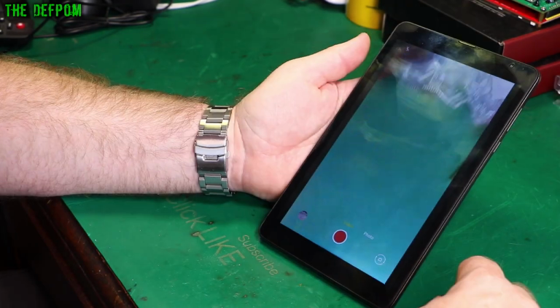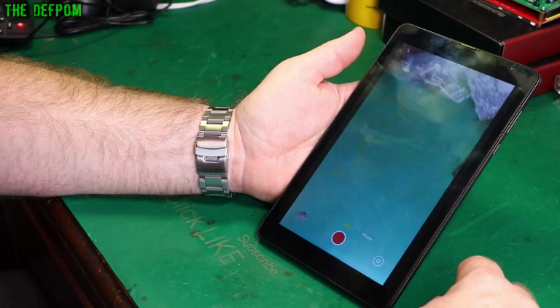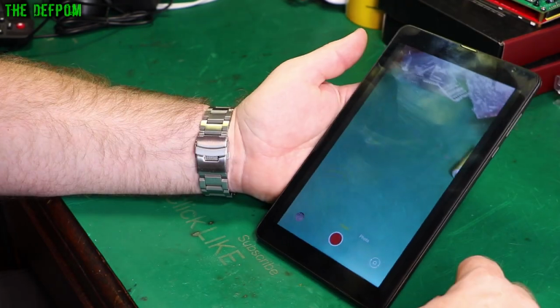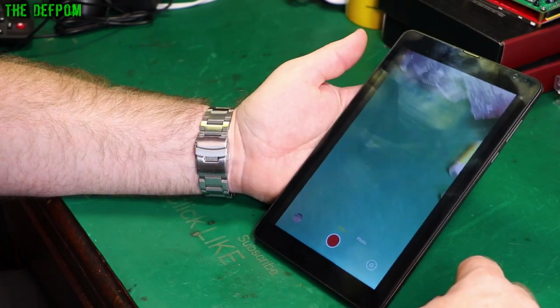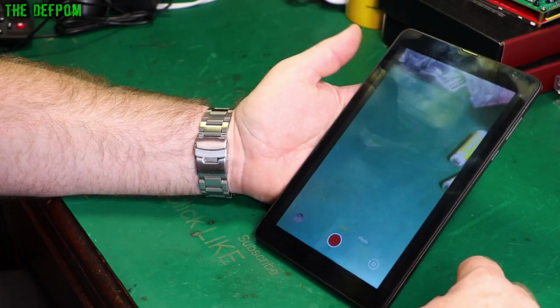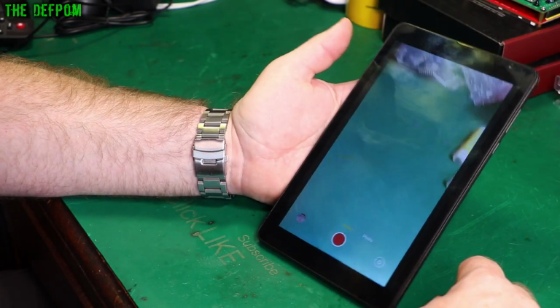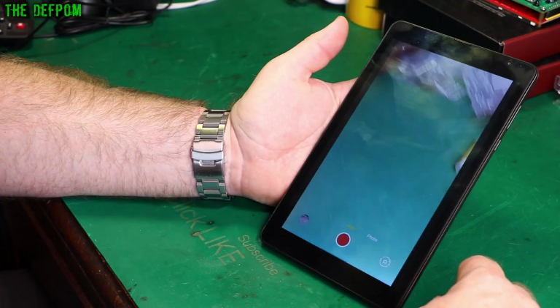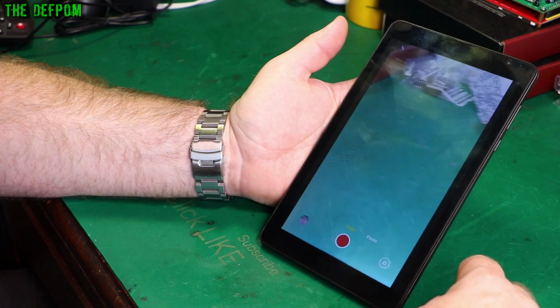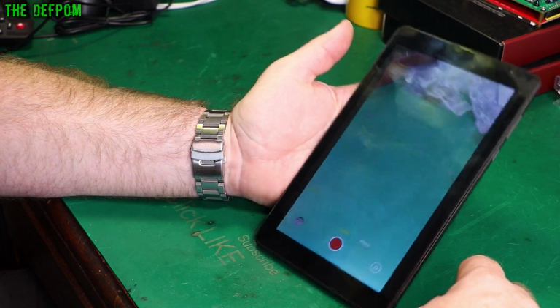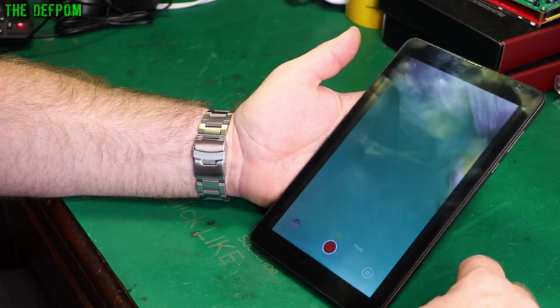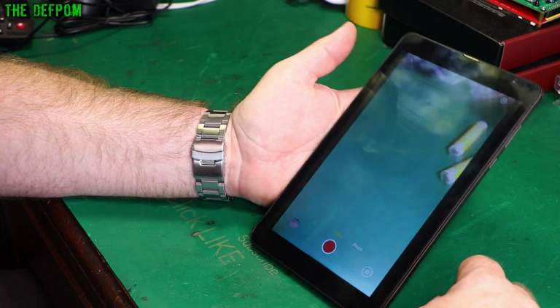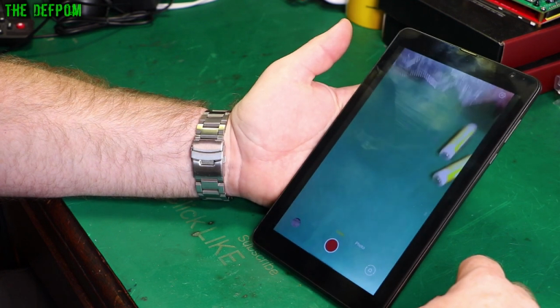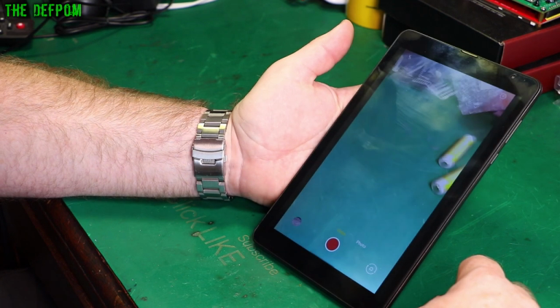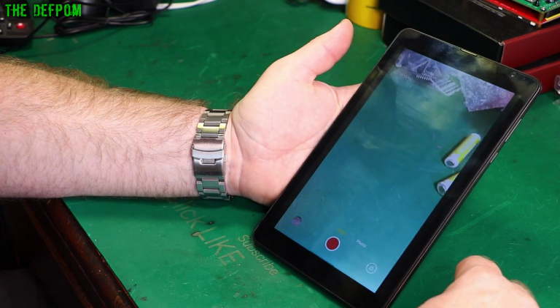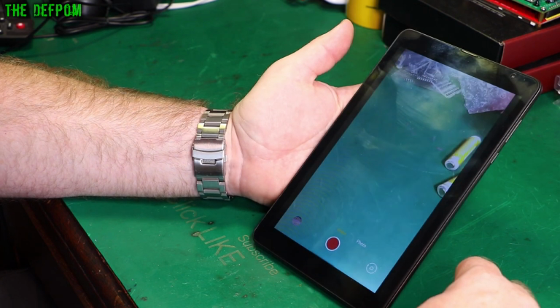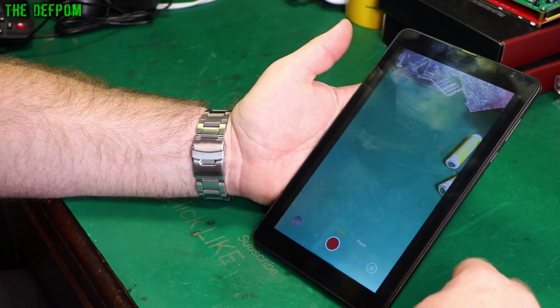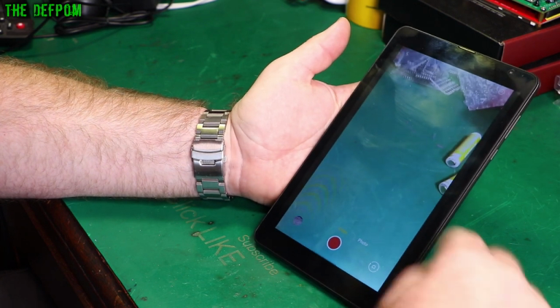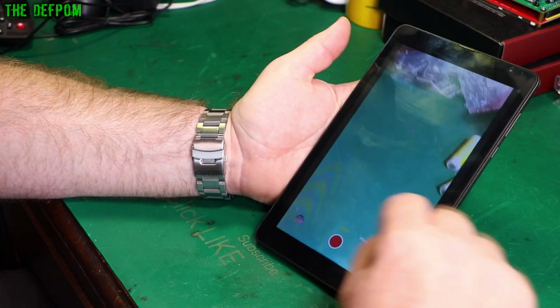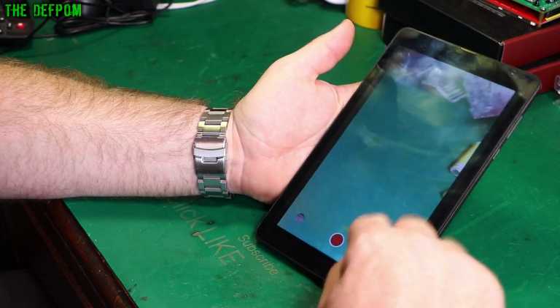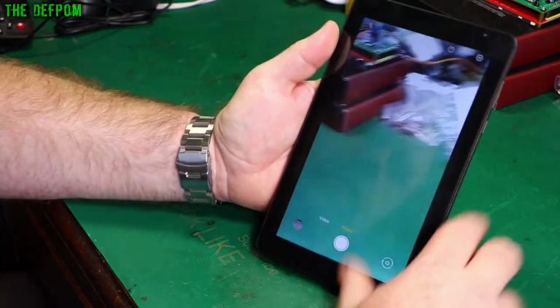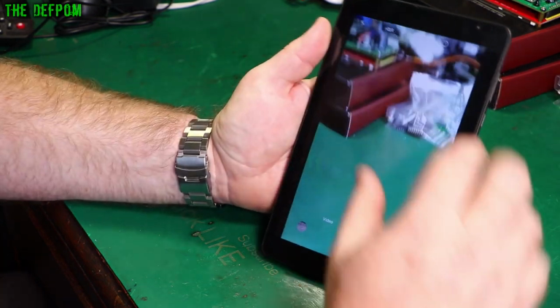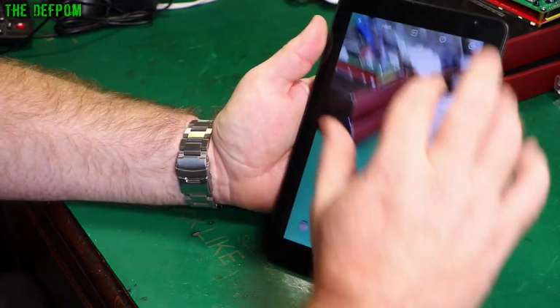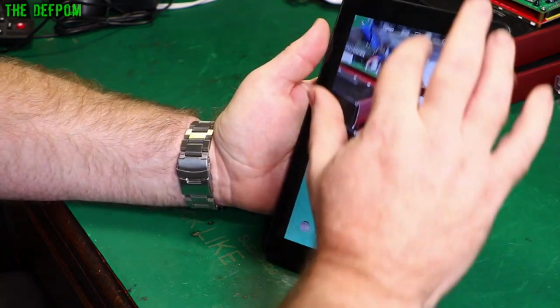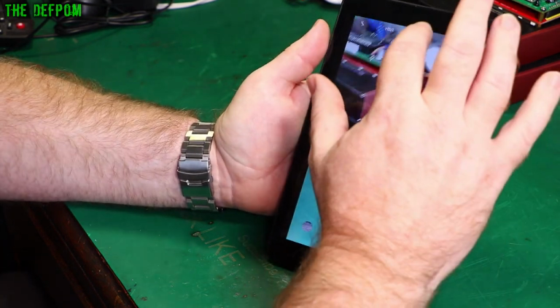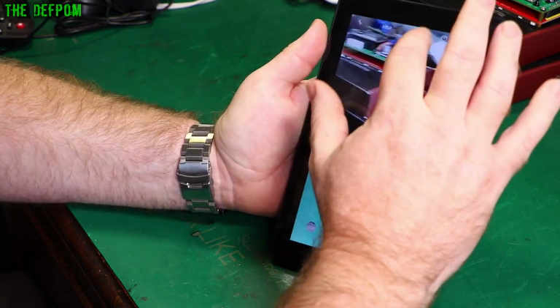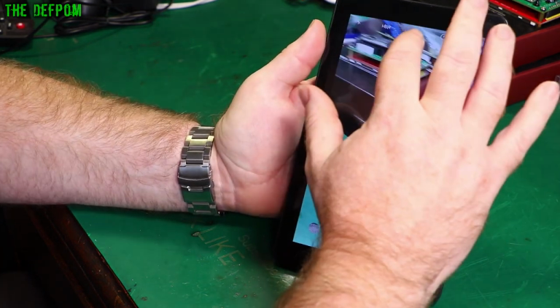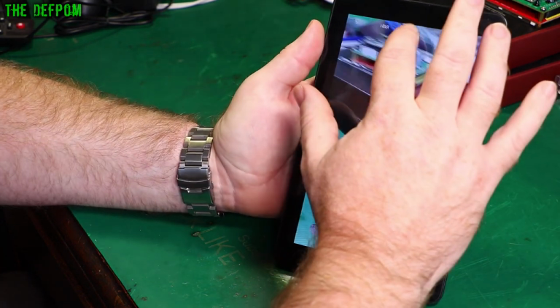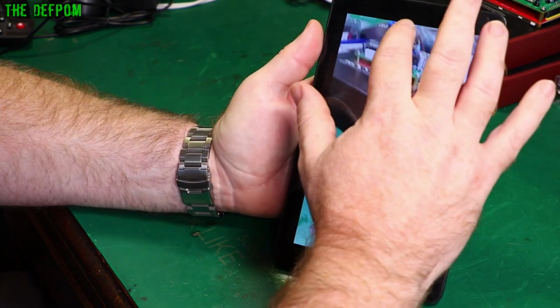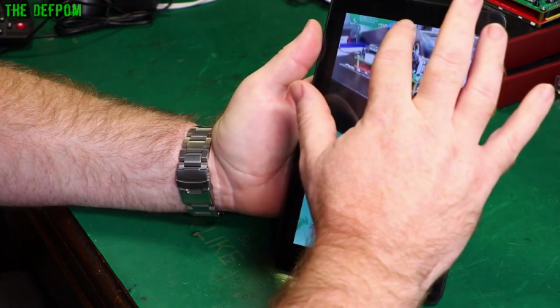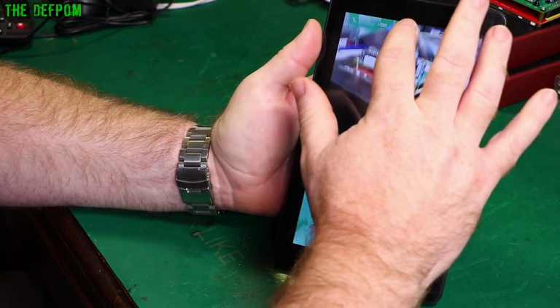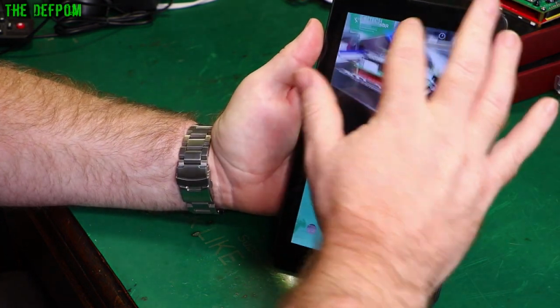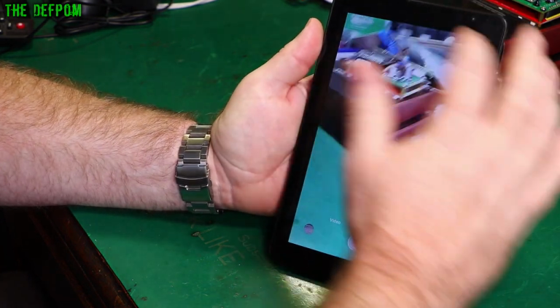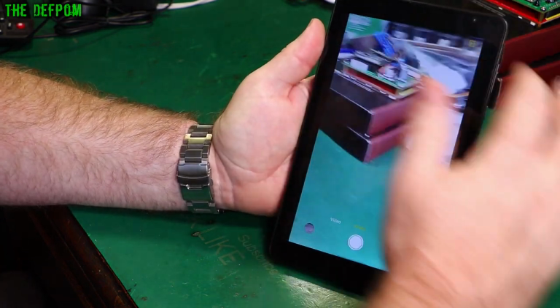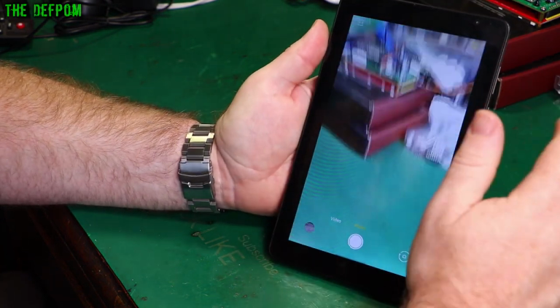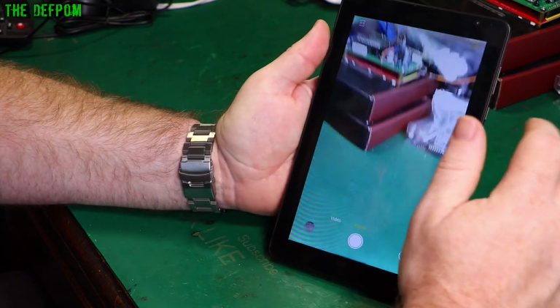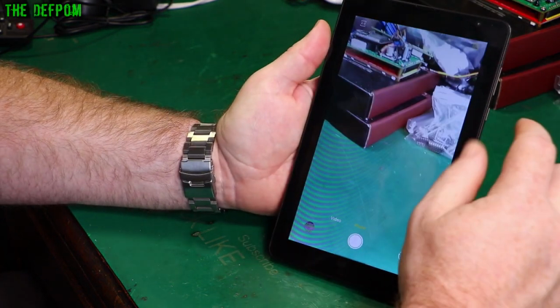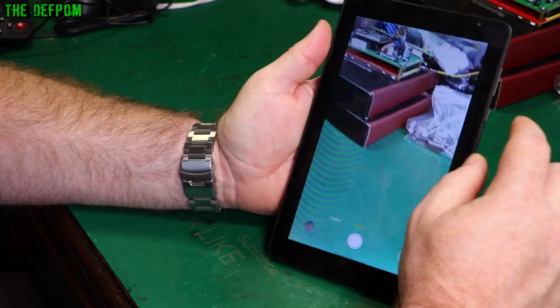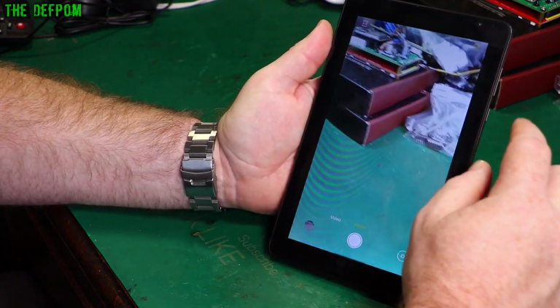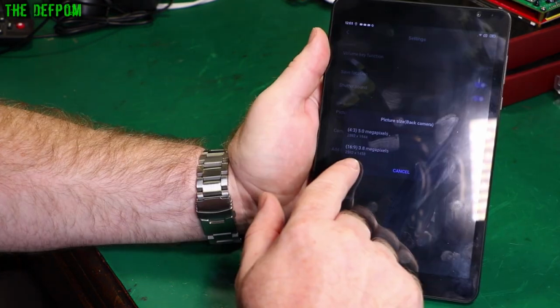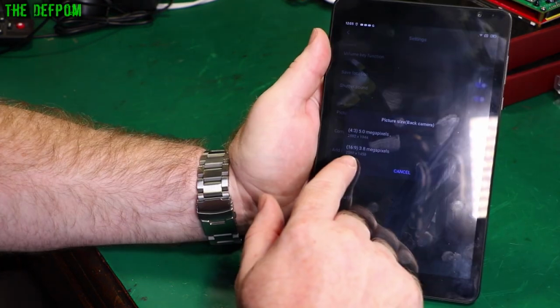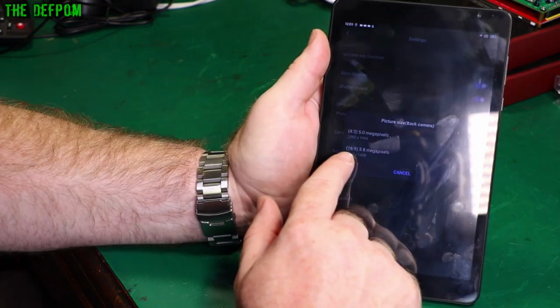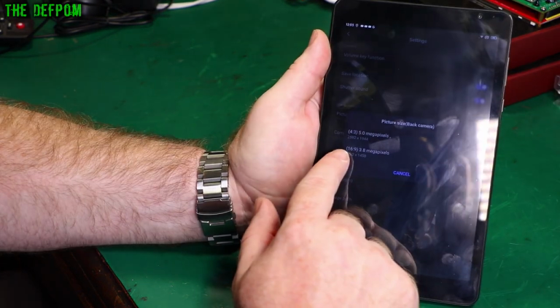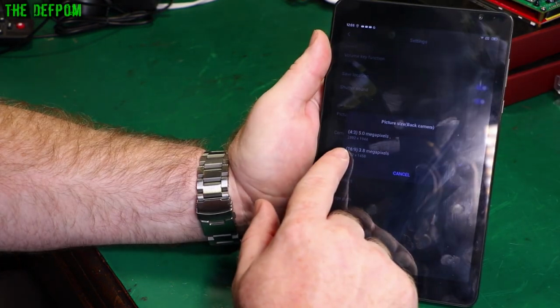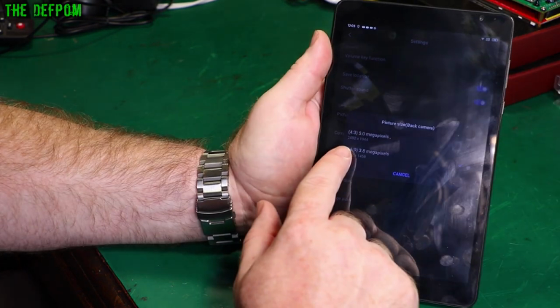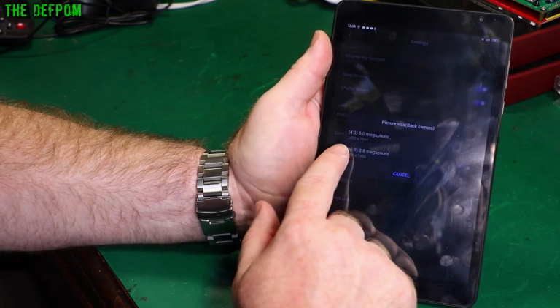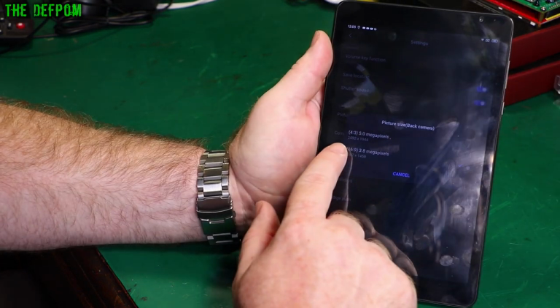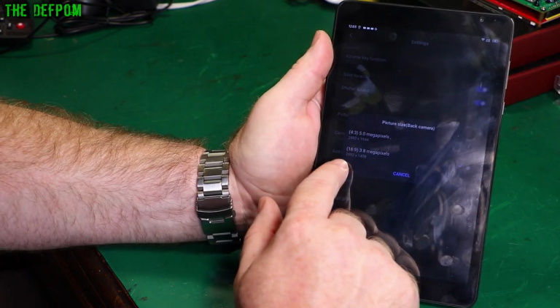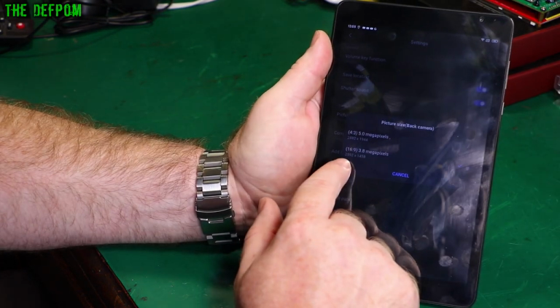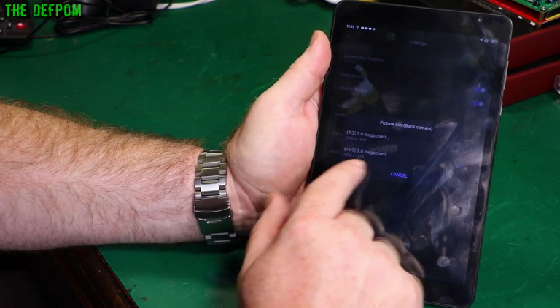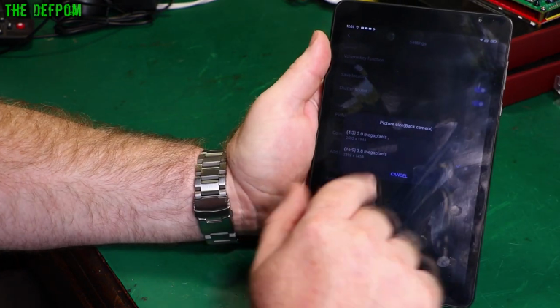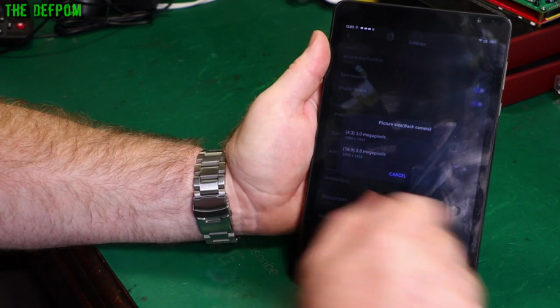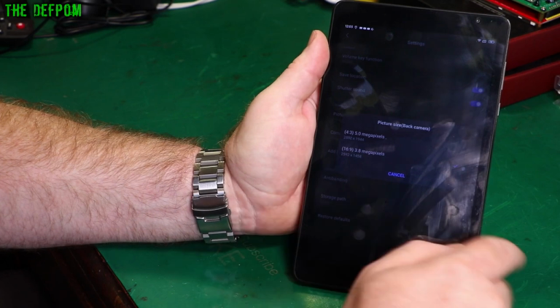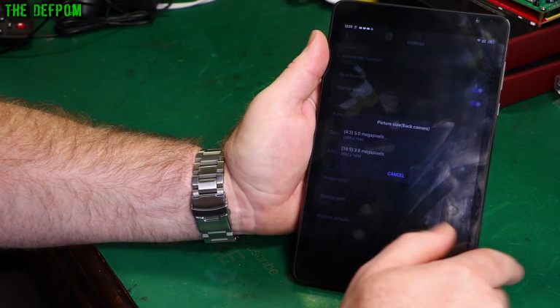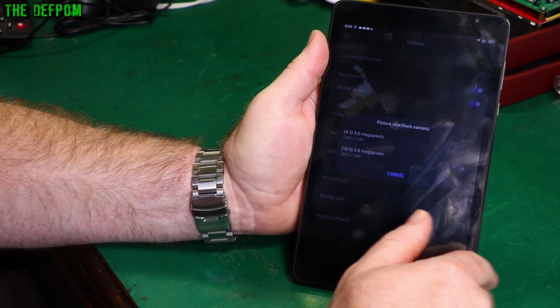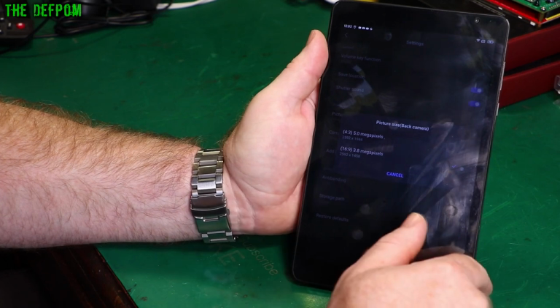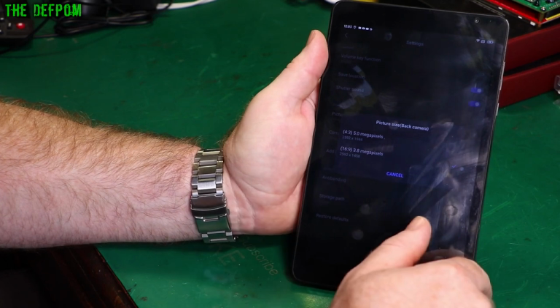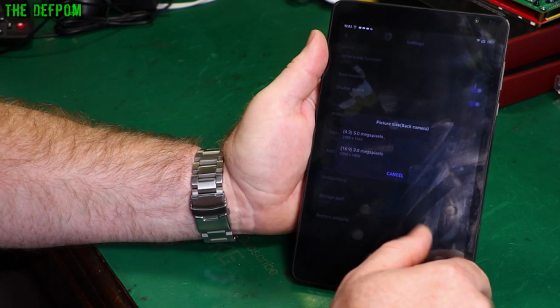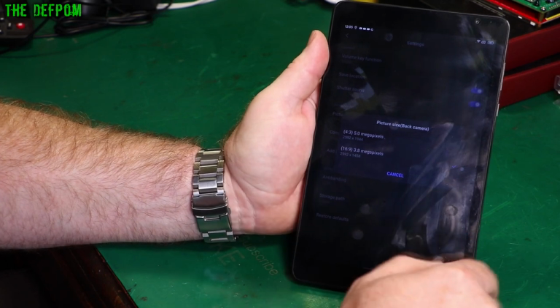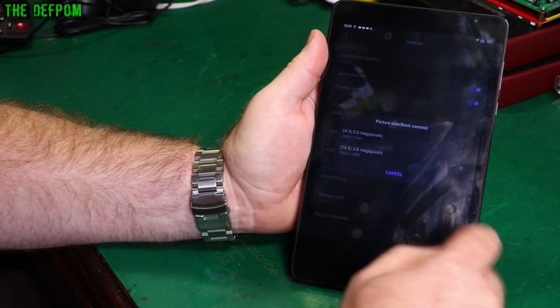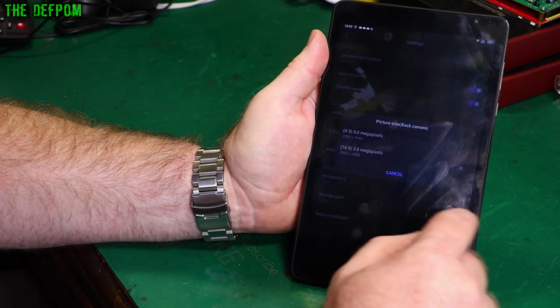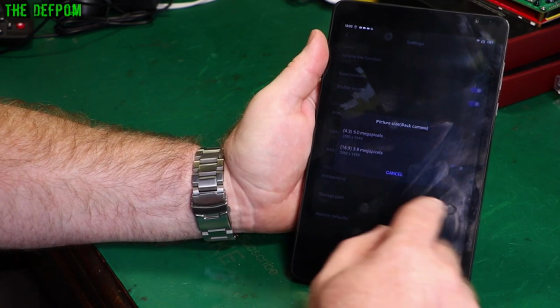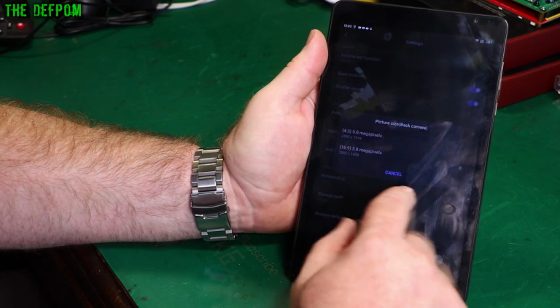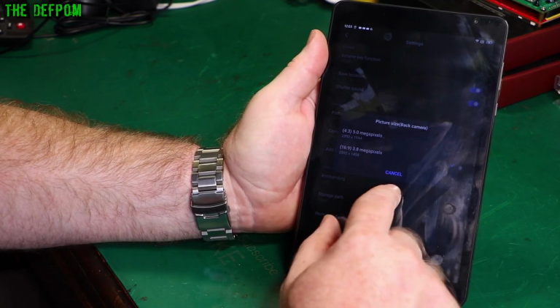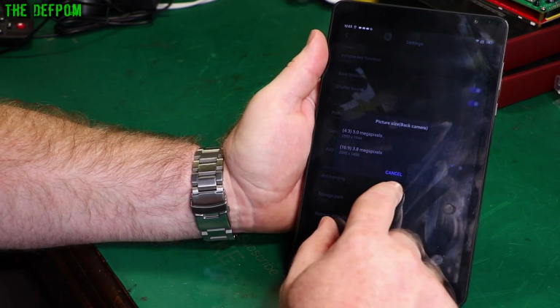I think that was a missed opportunity. And you can change the aspect ratios — 4x3, 16x9 aspect ratio for photos.